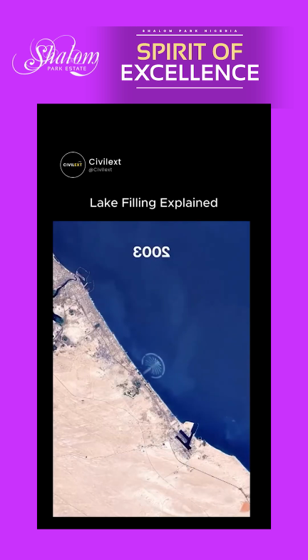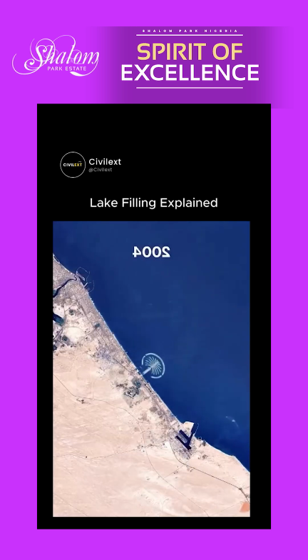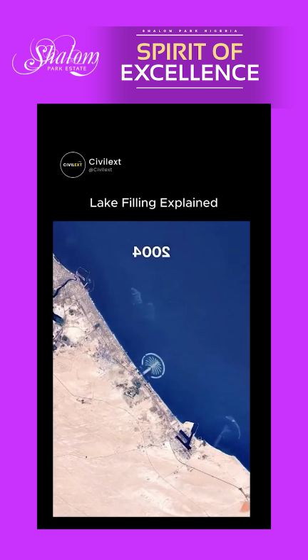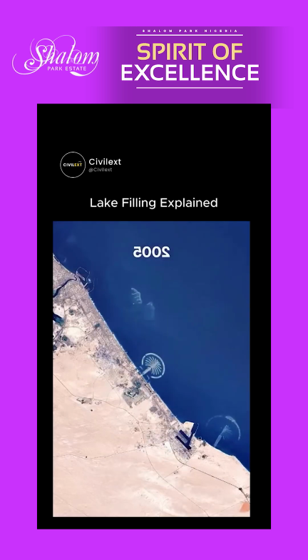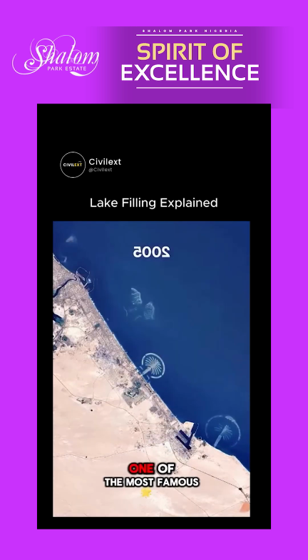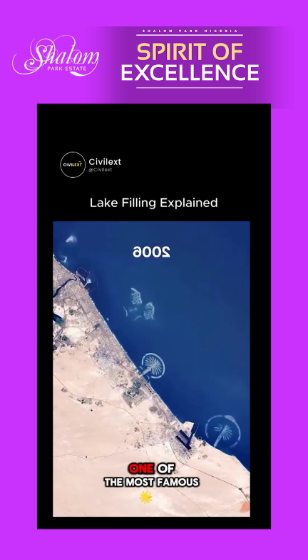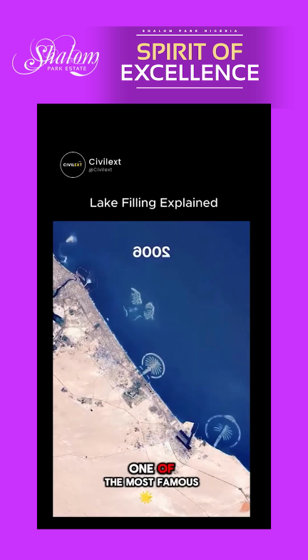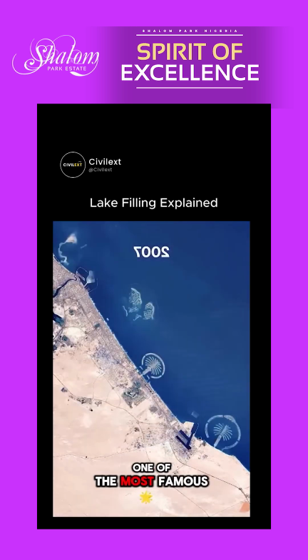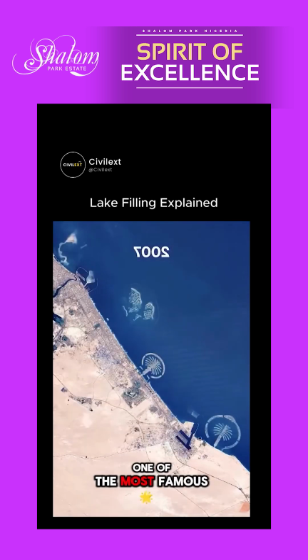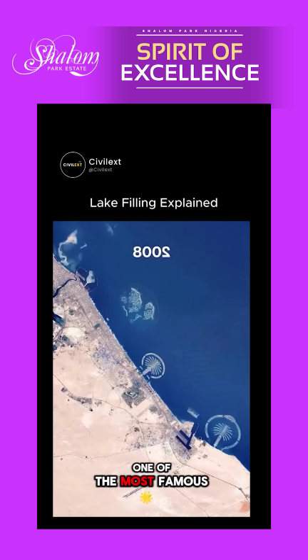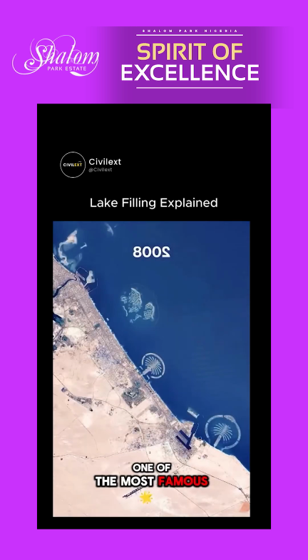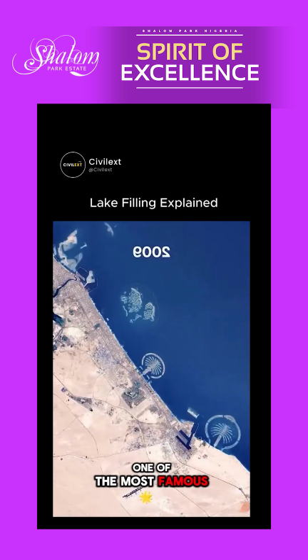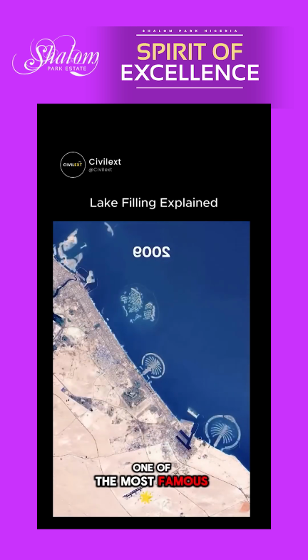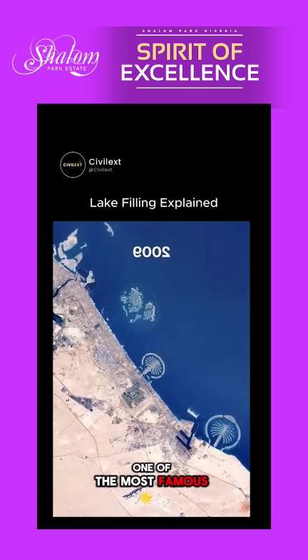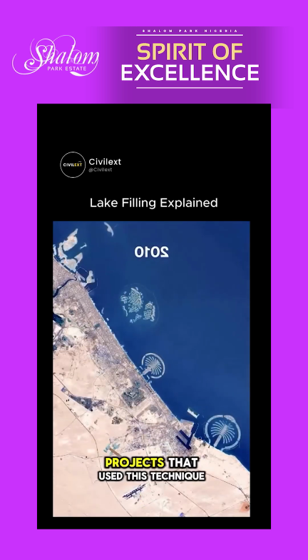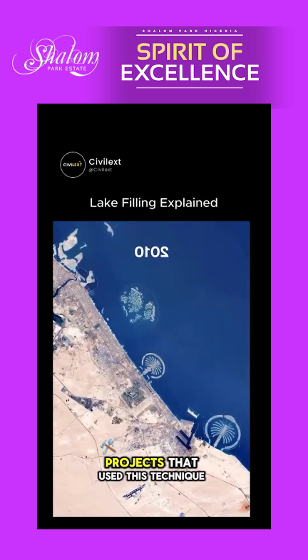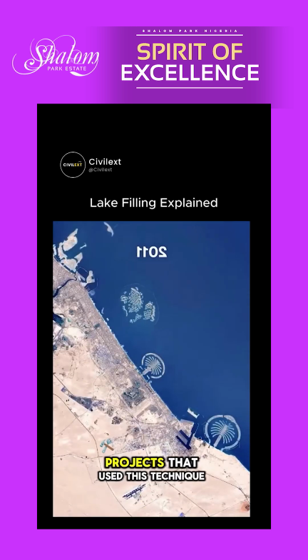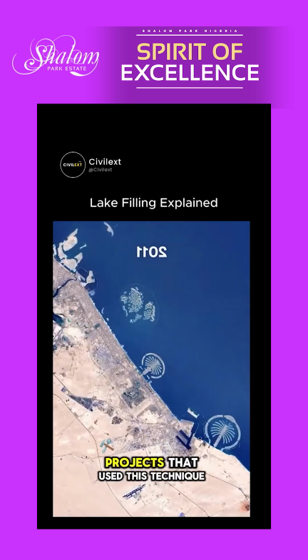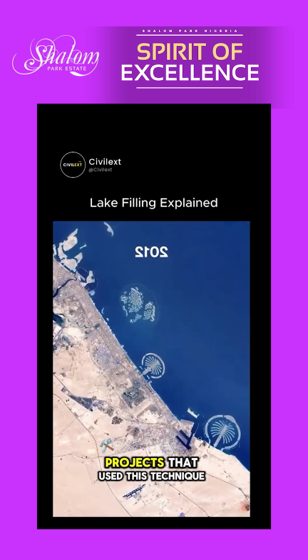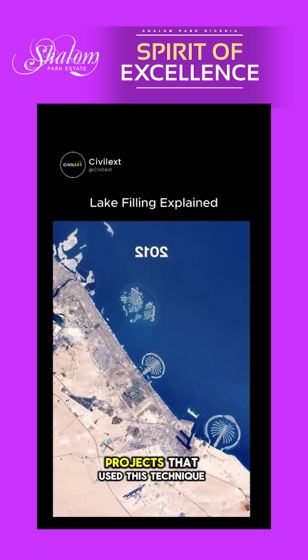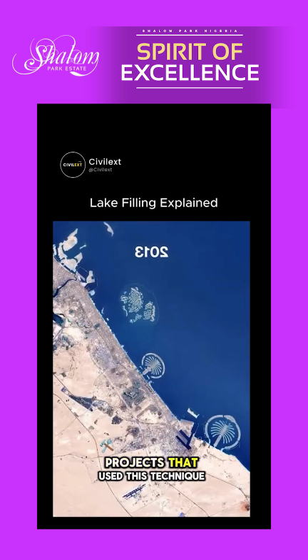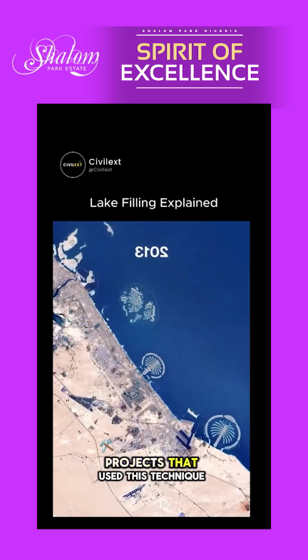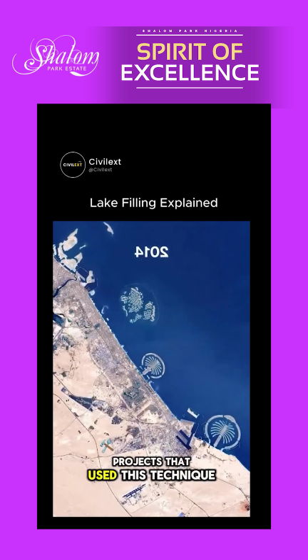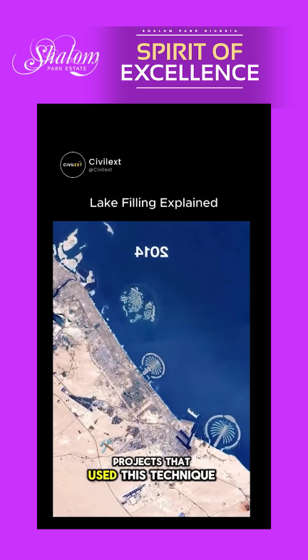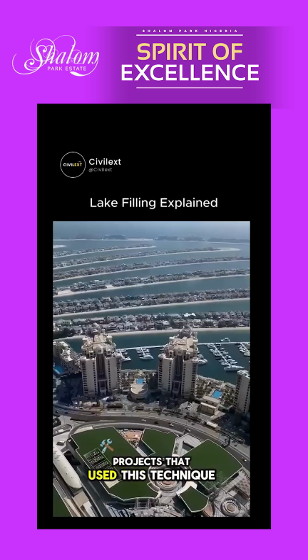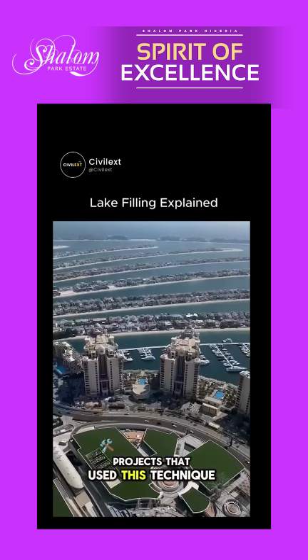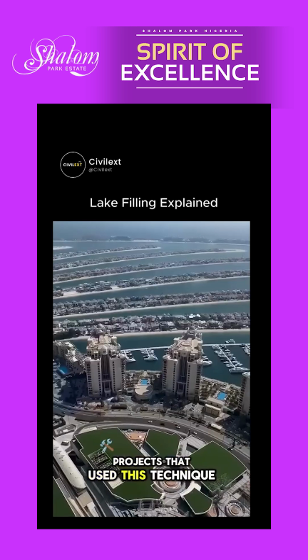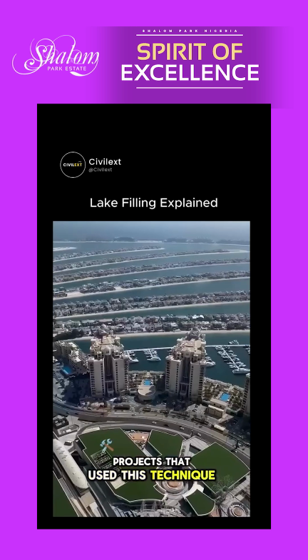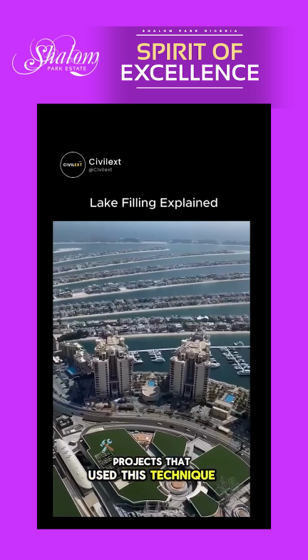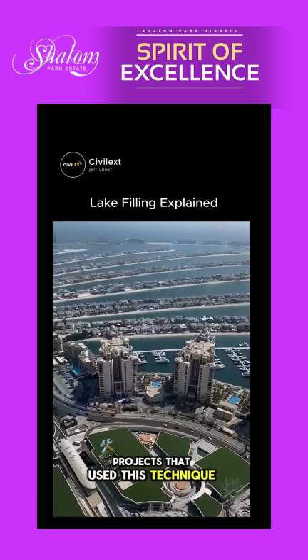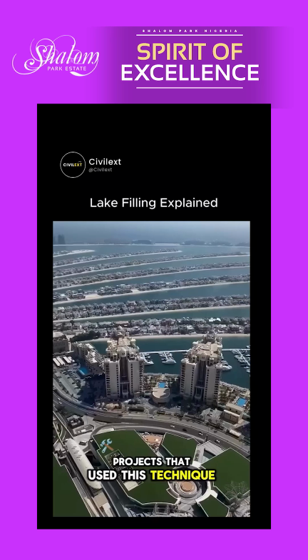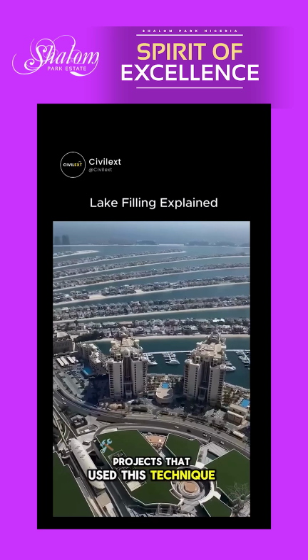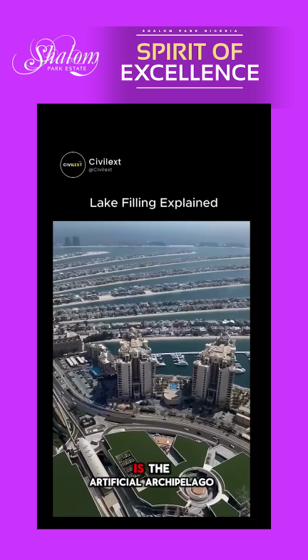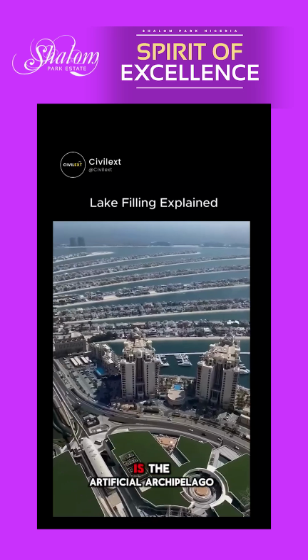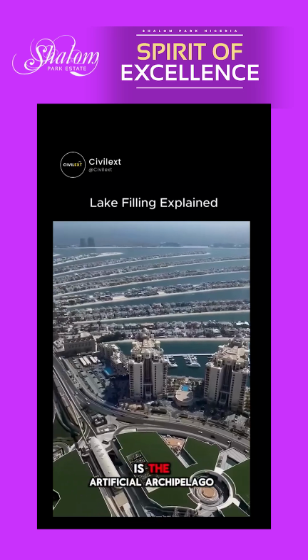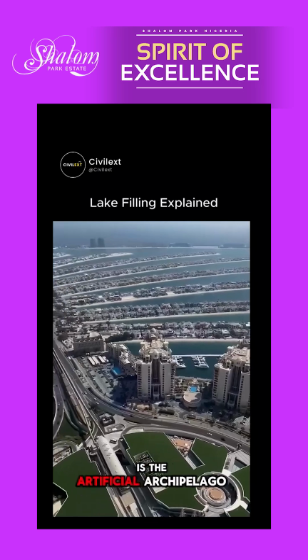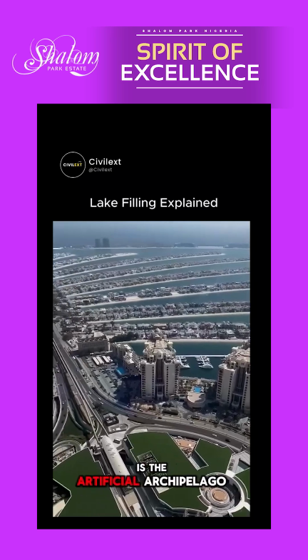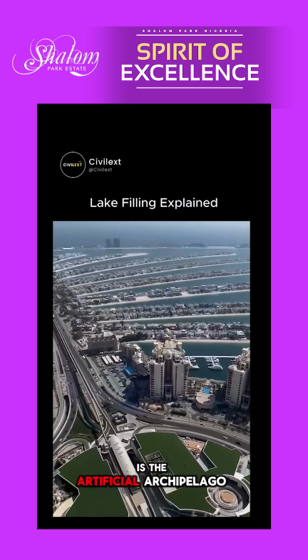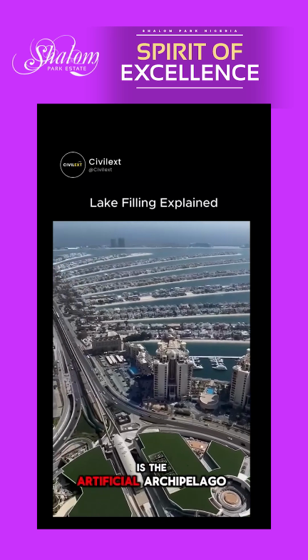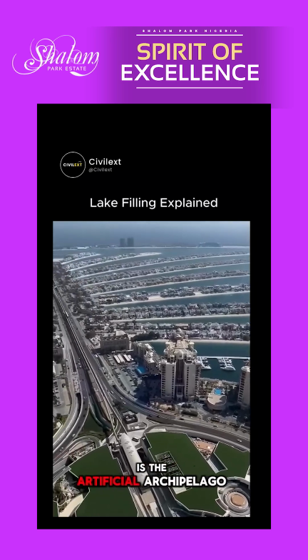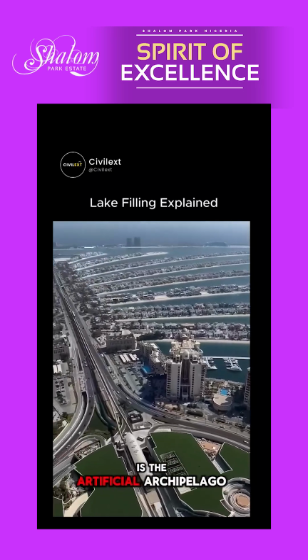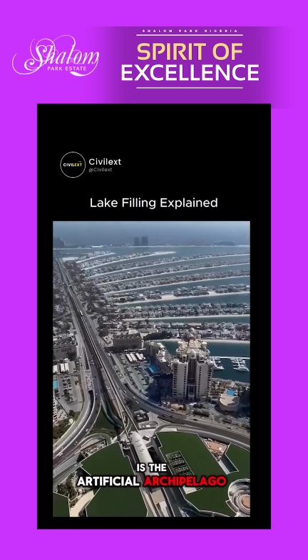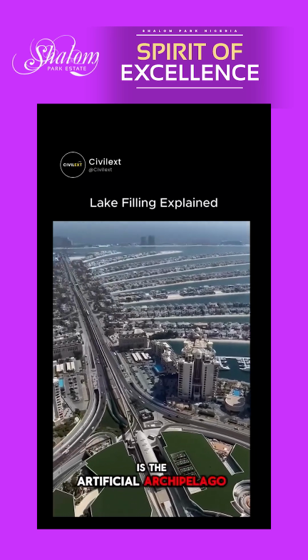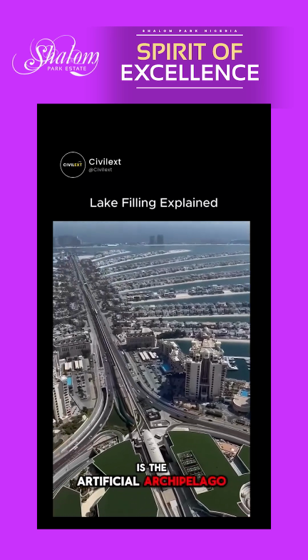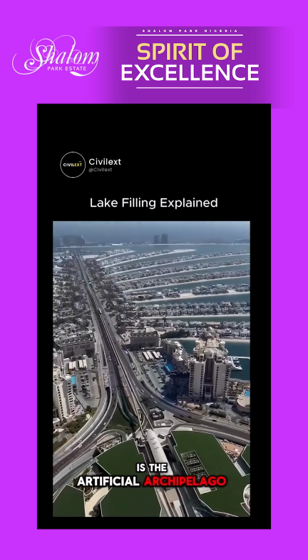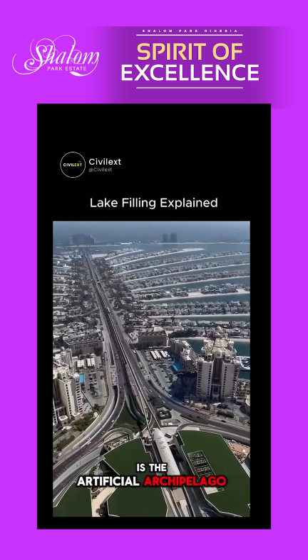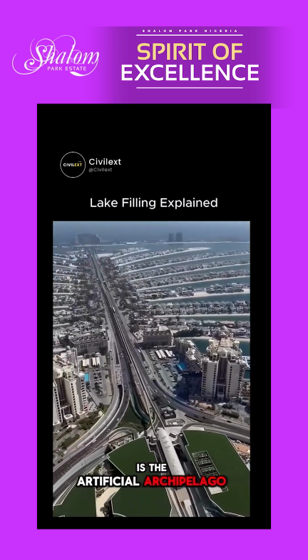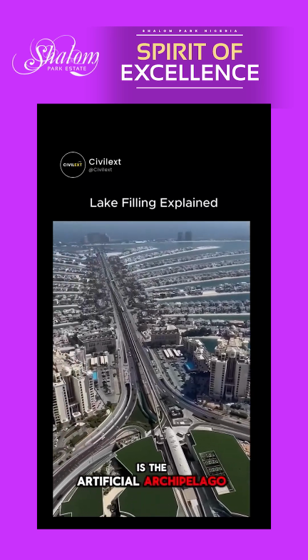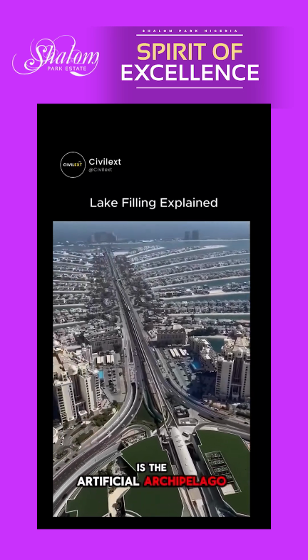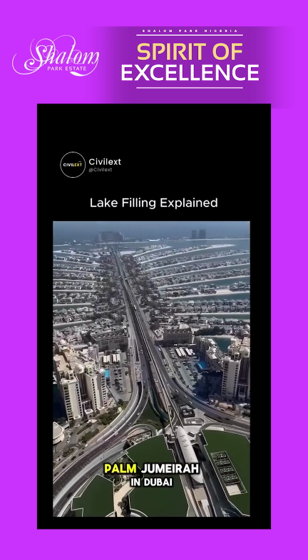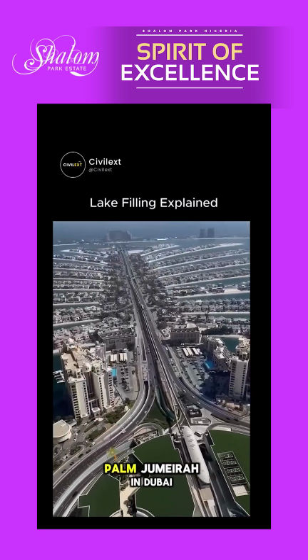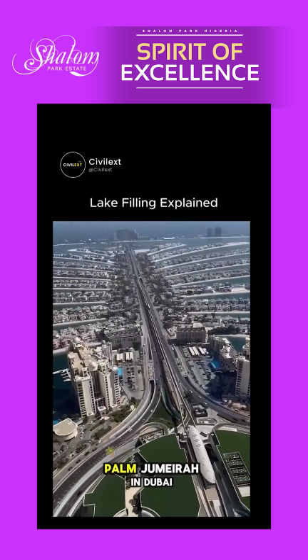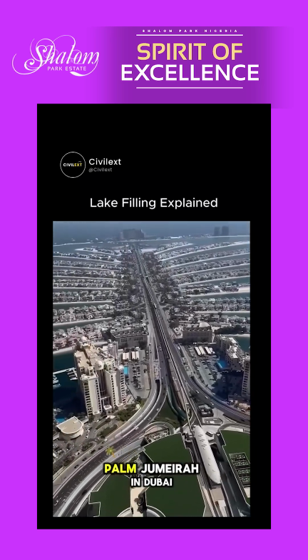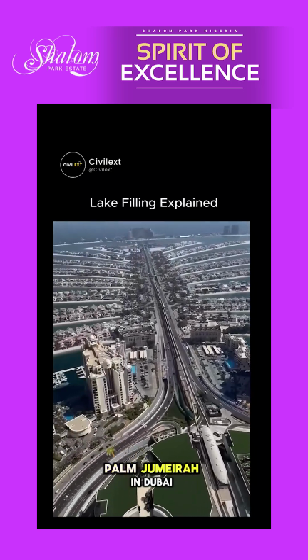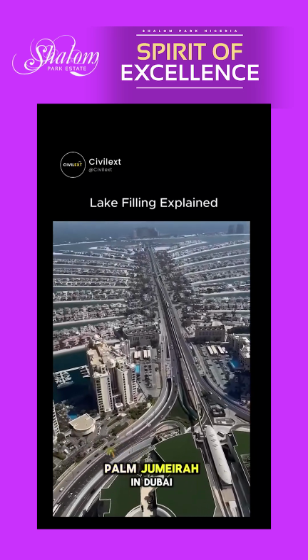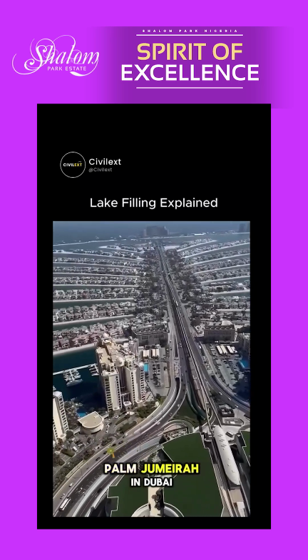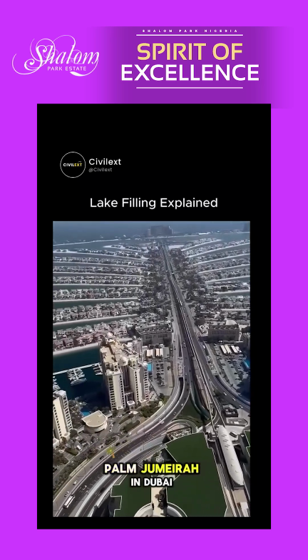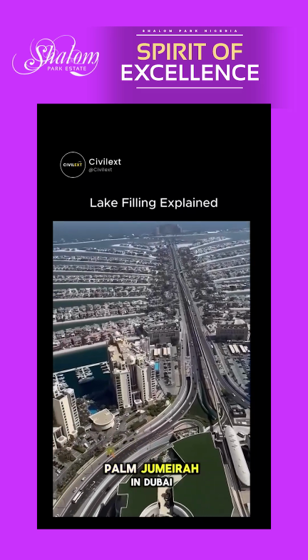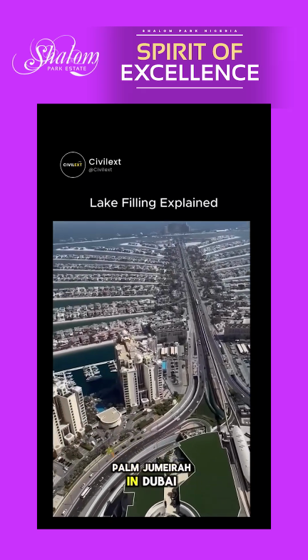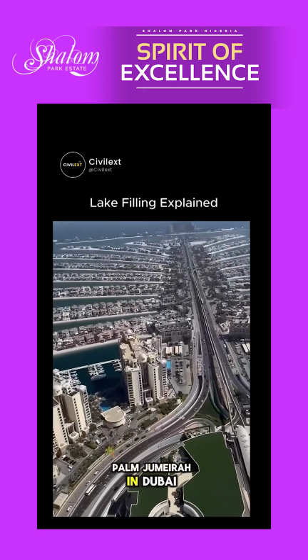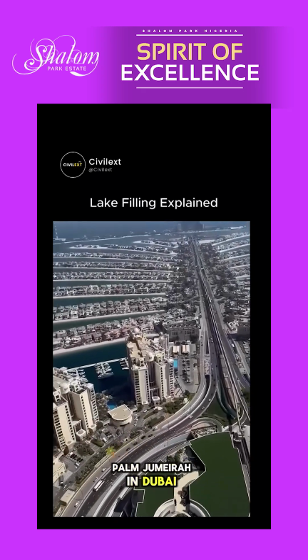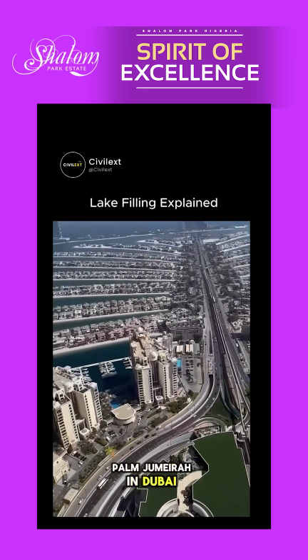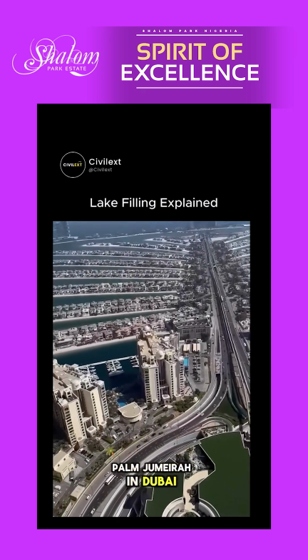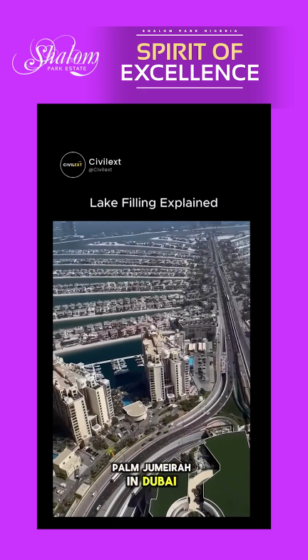One of the most famous projects that used this technique is the artificial archipelago Palm Jumeirah in Dubai.